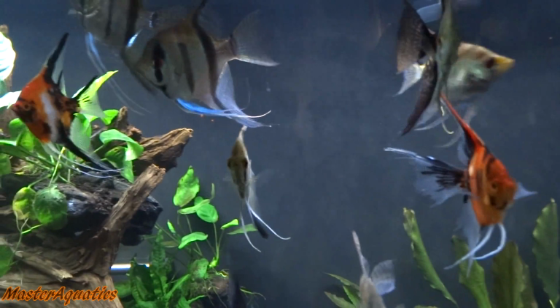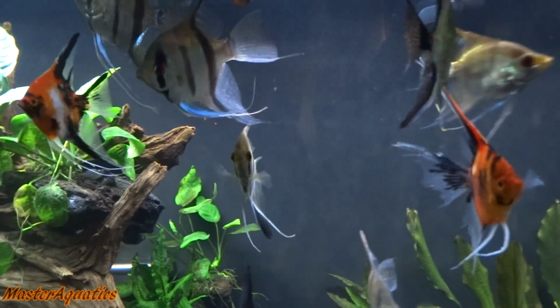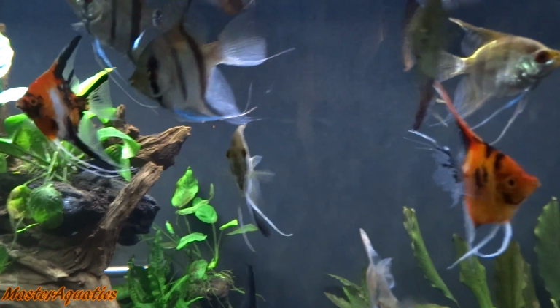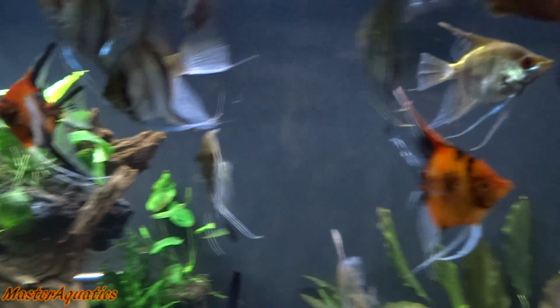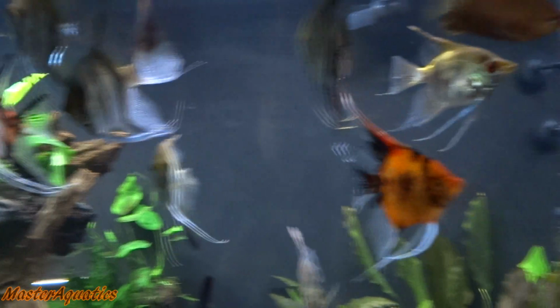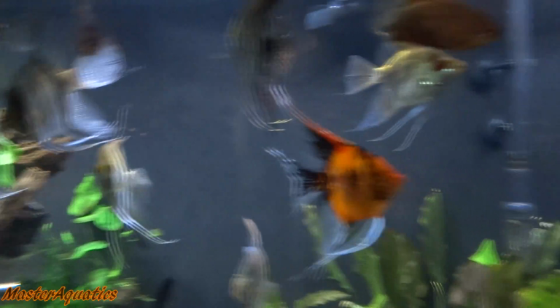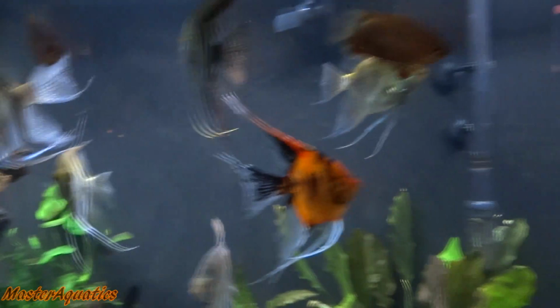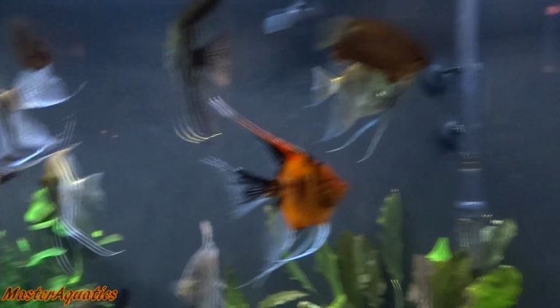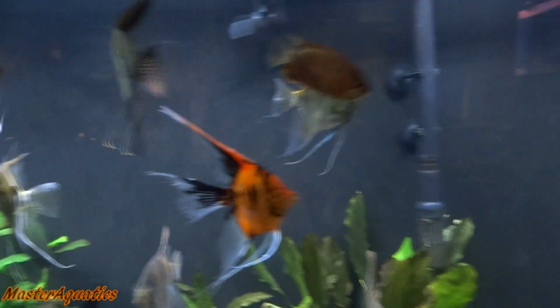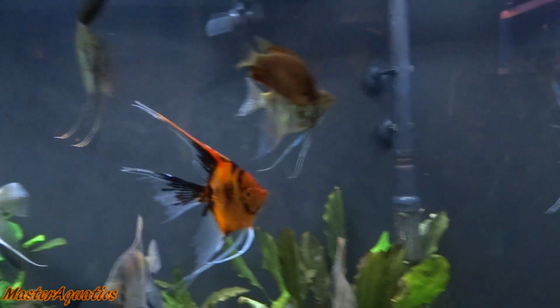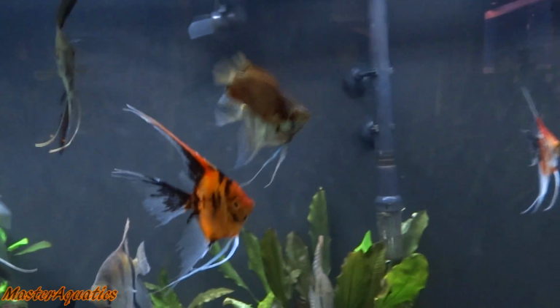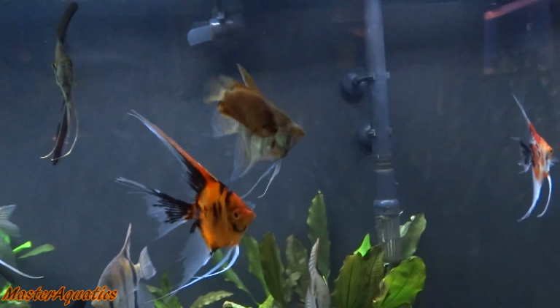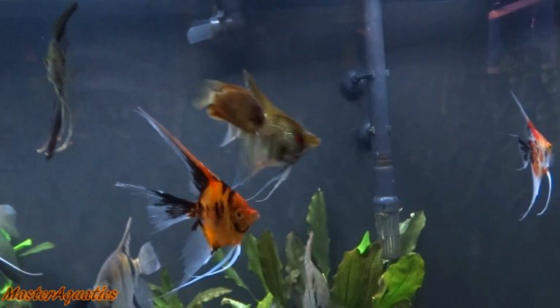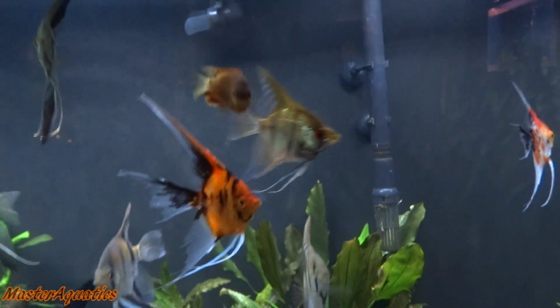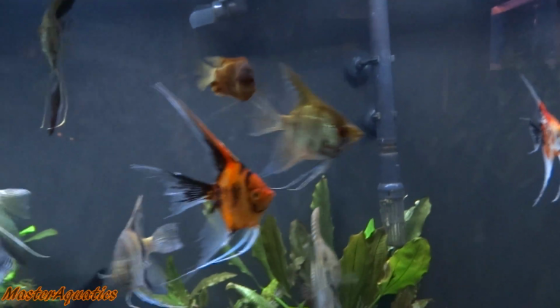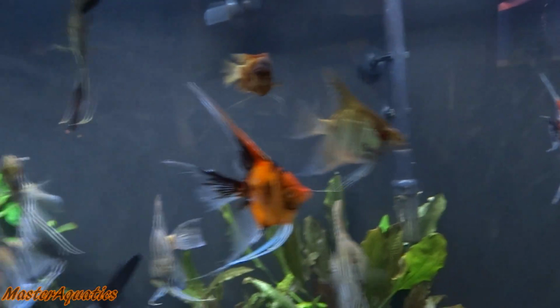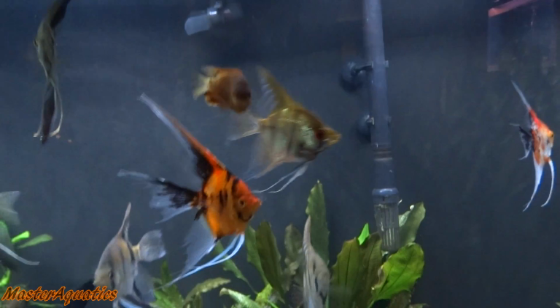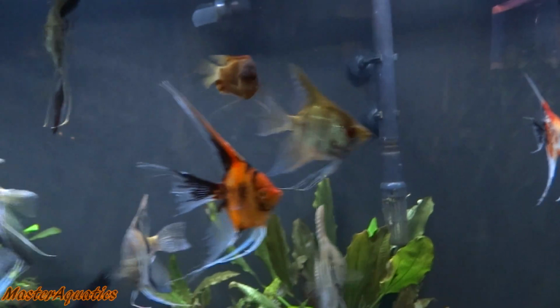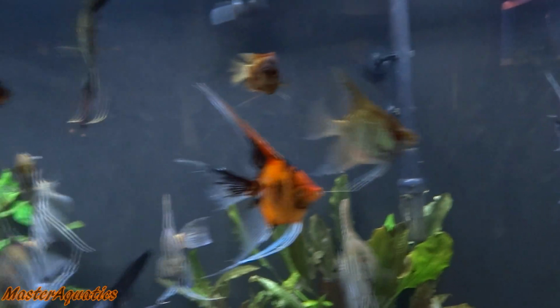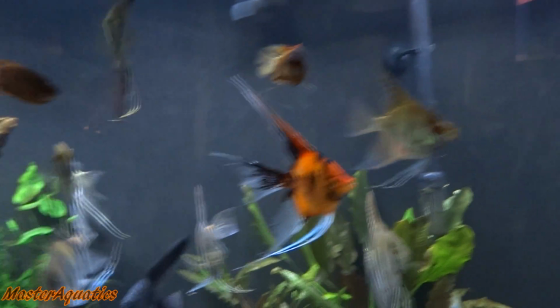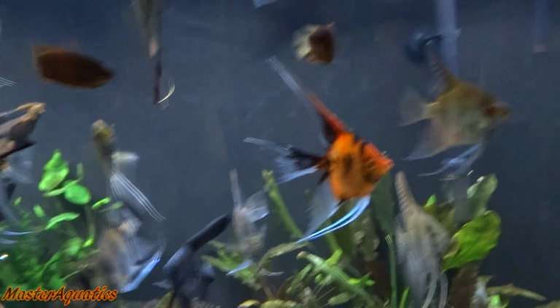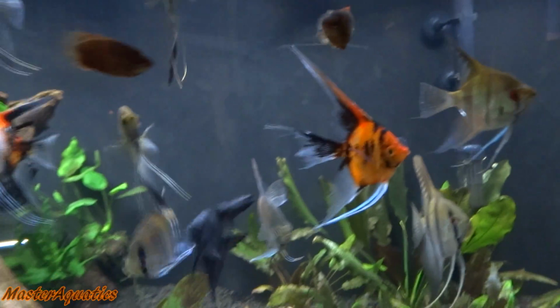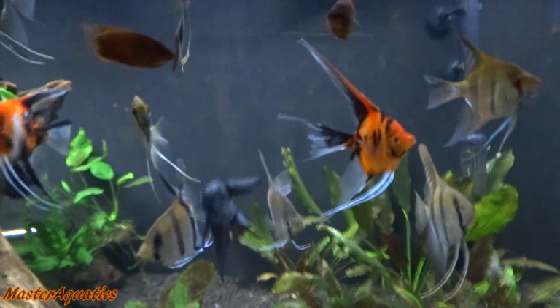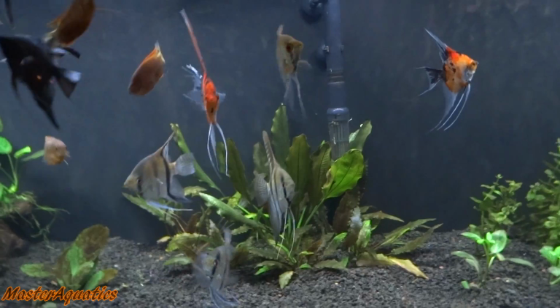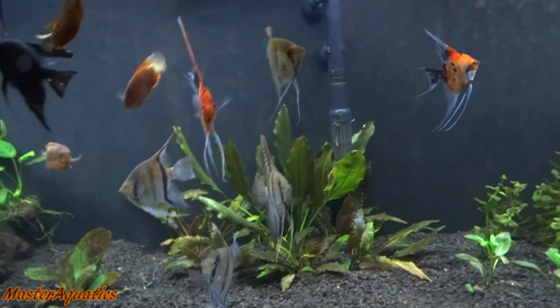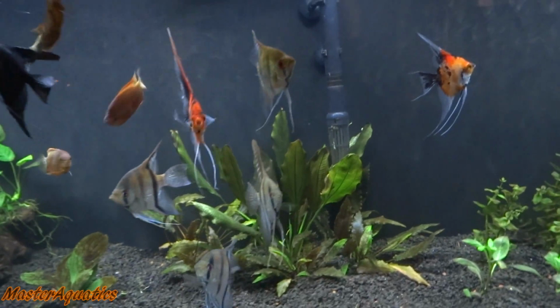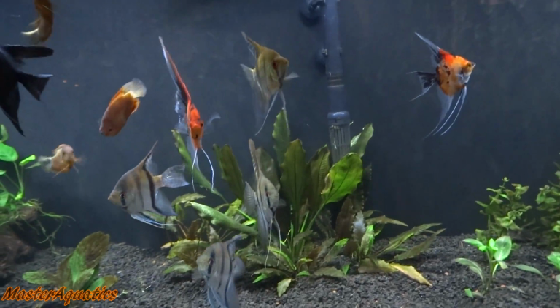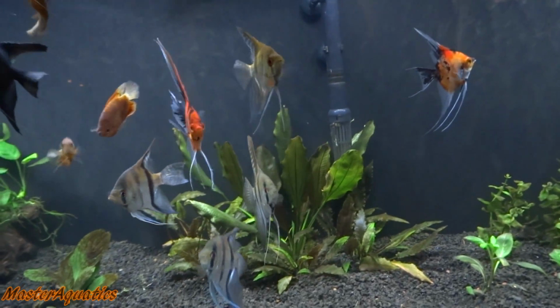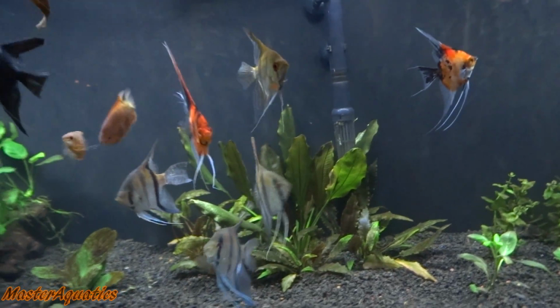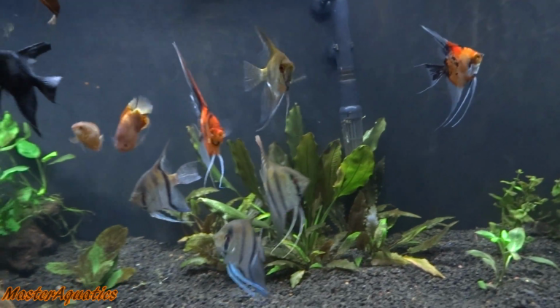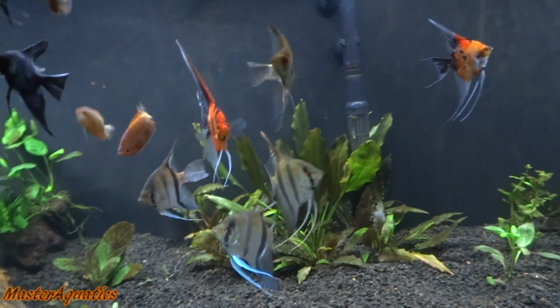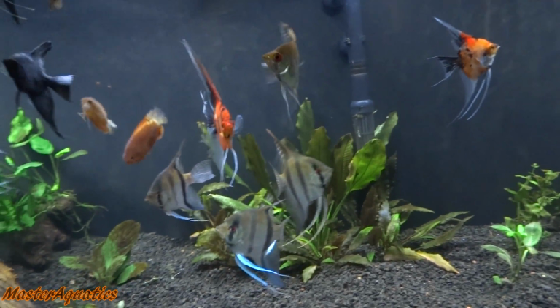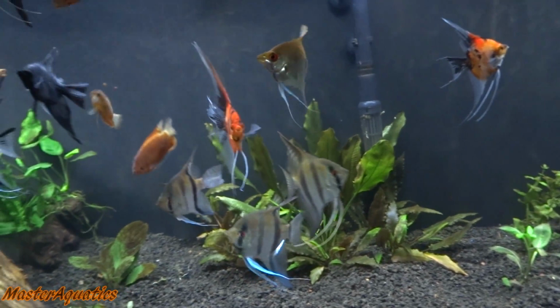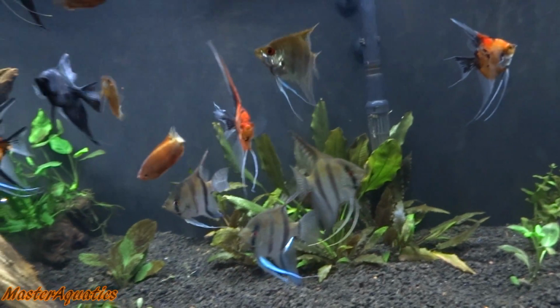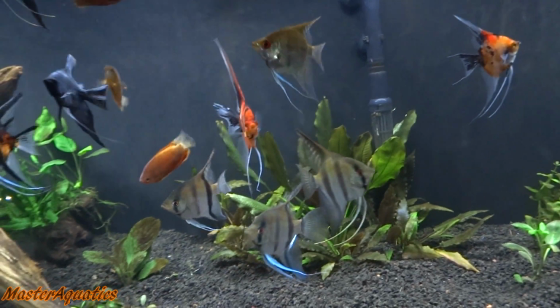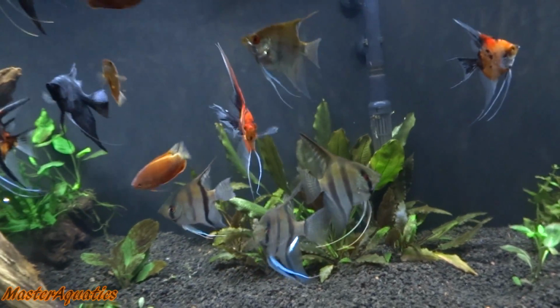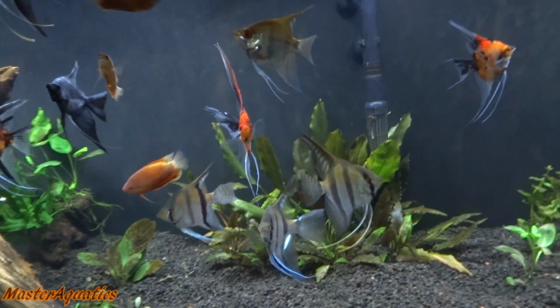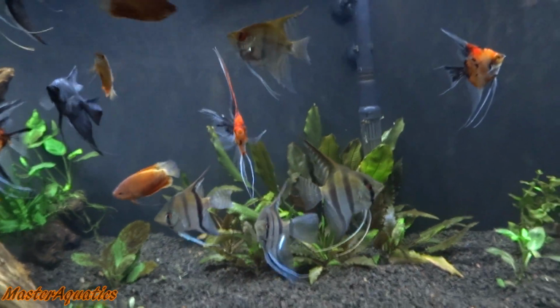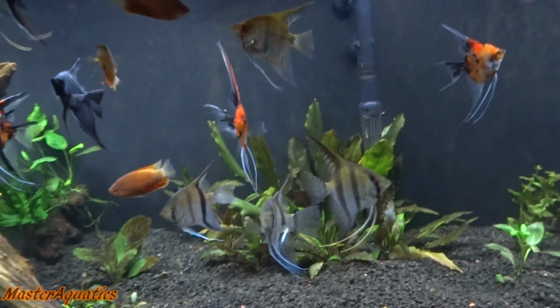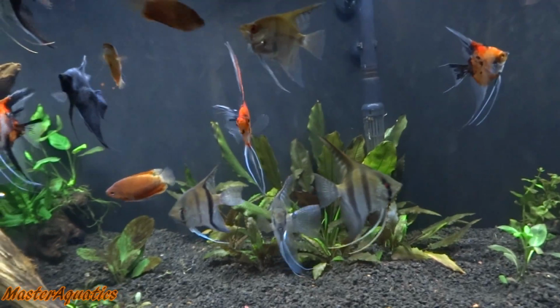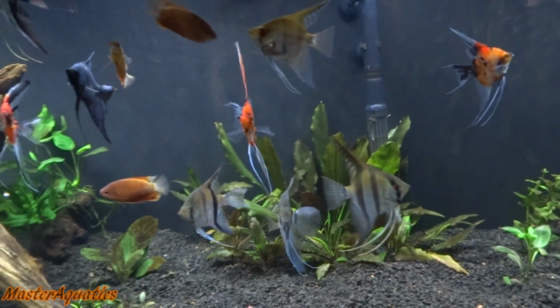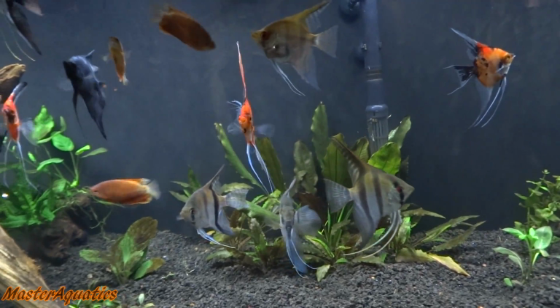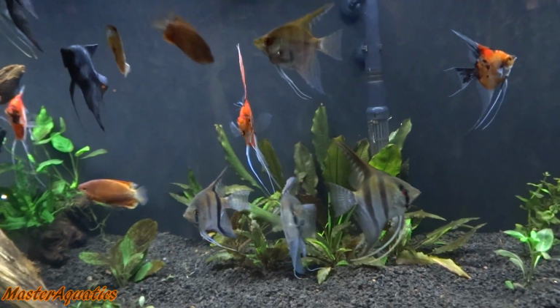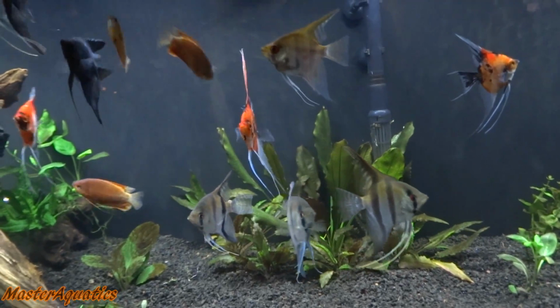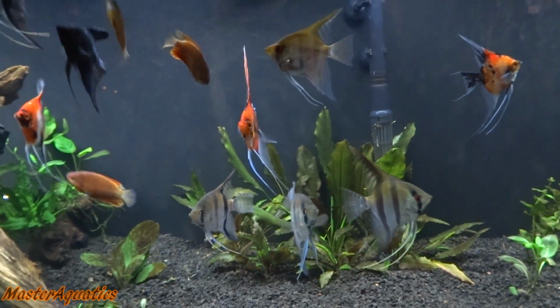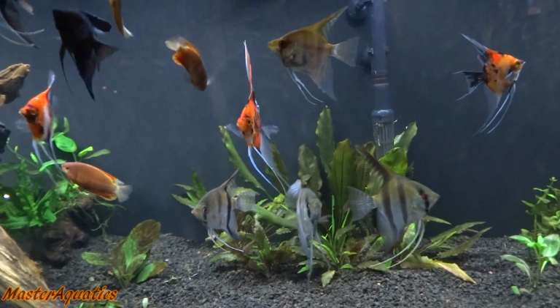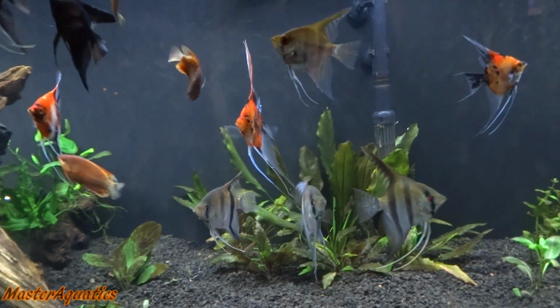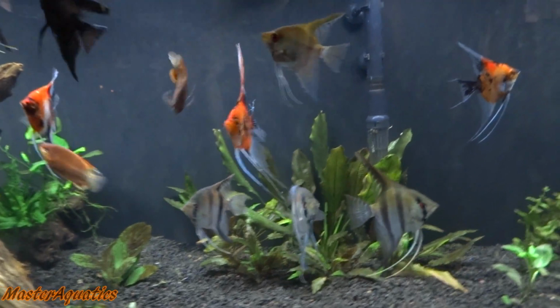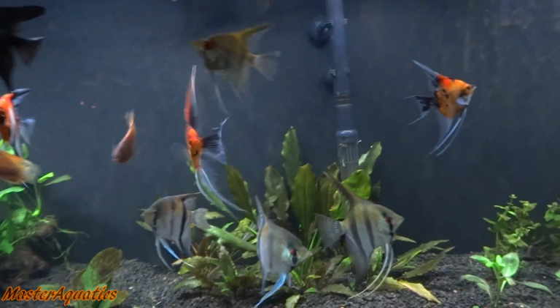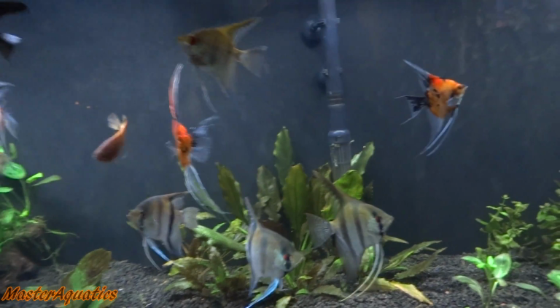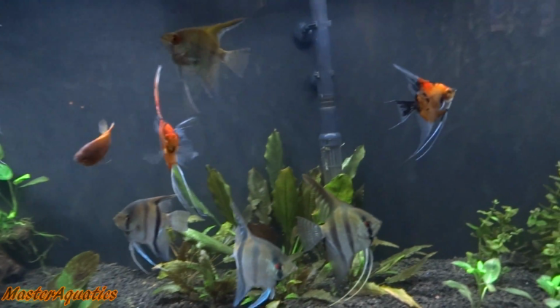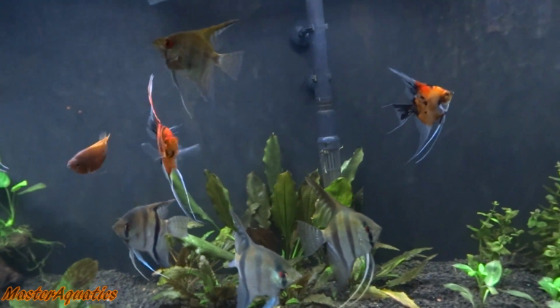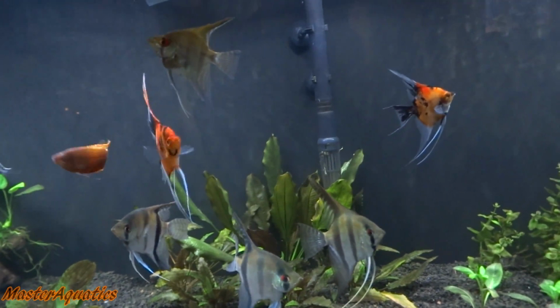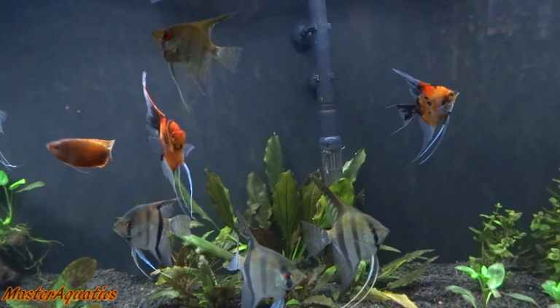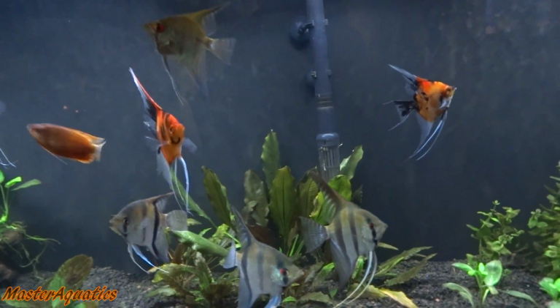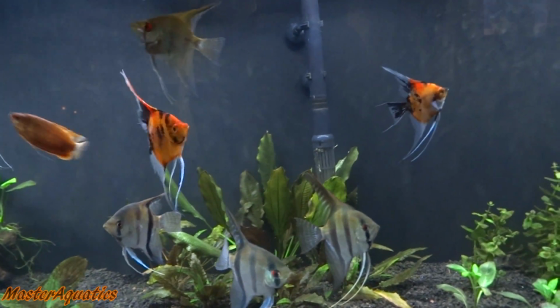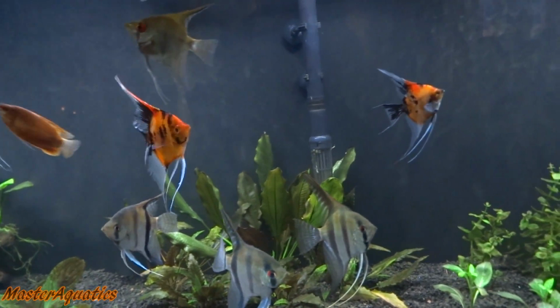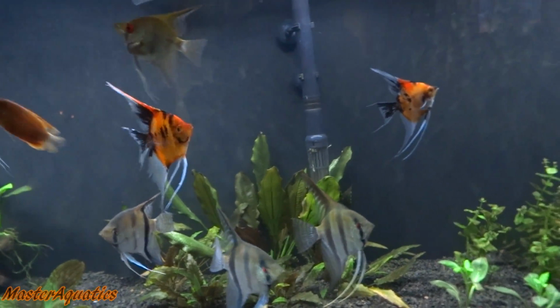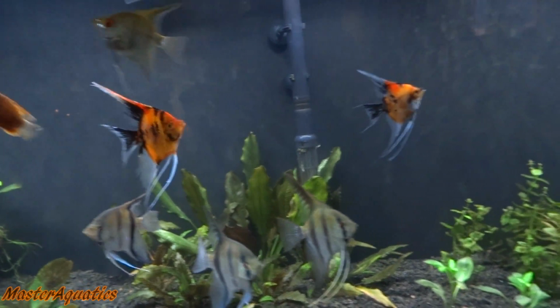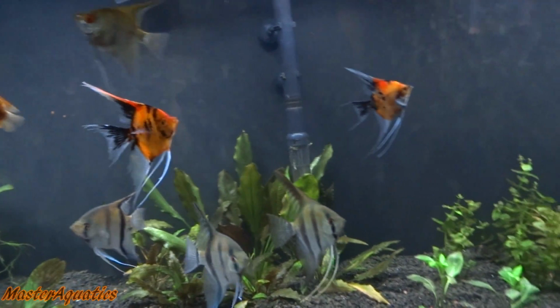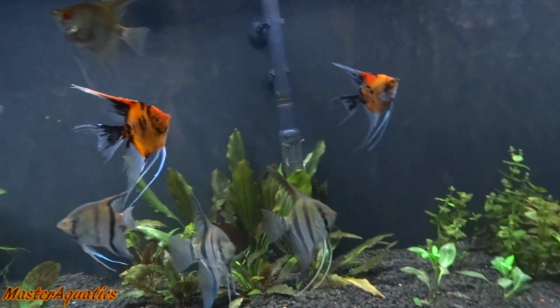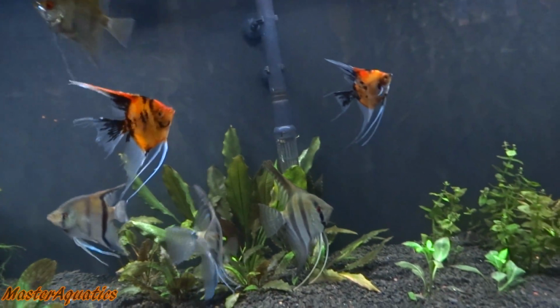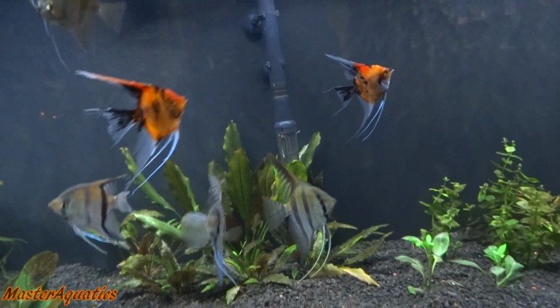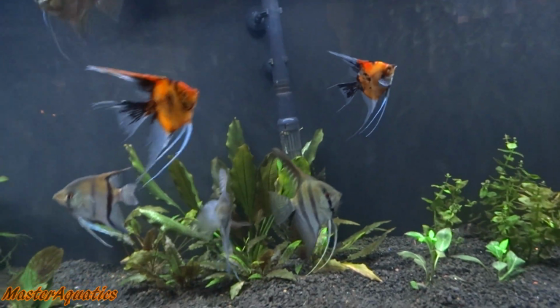It's Master of Quads and I'm bringing you guys another video. In this video, I just want to talk about breeding angelfish and the best setup for breeding angelfish.